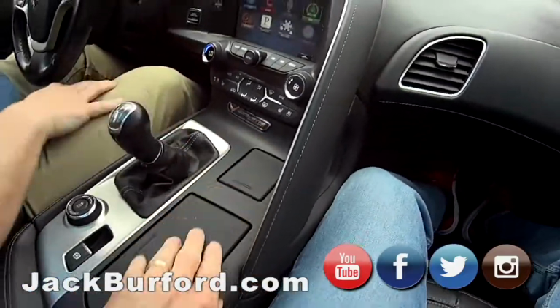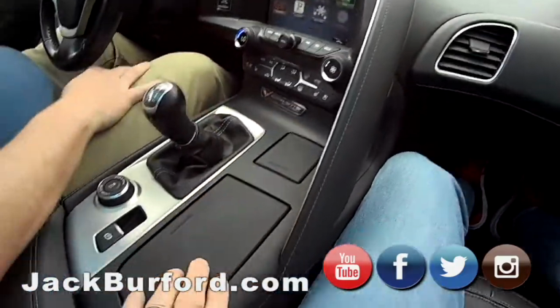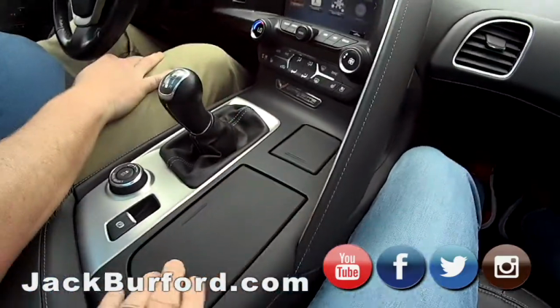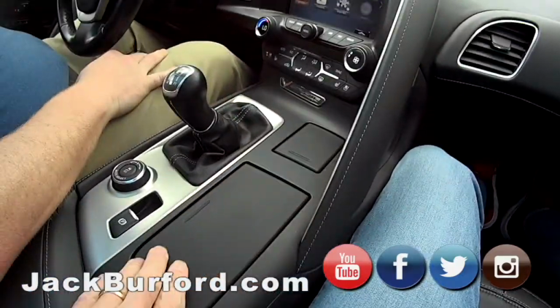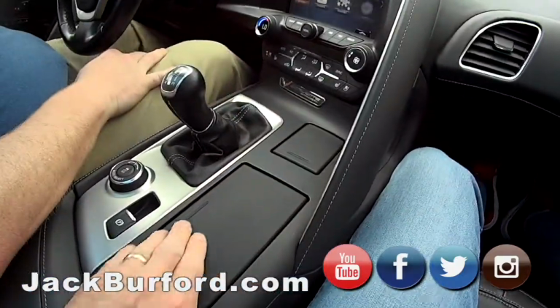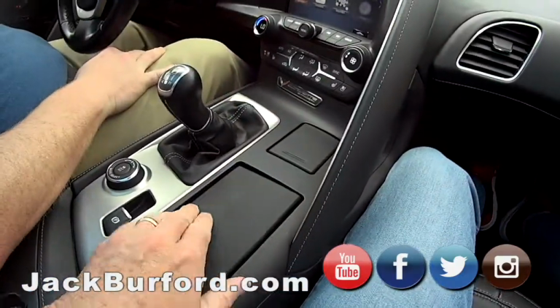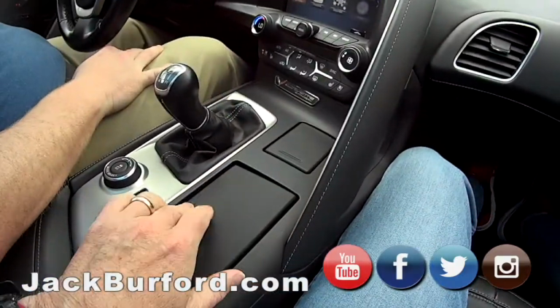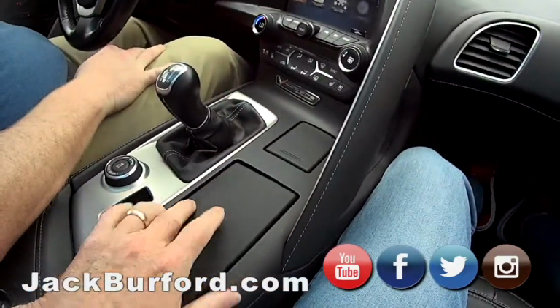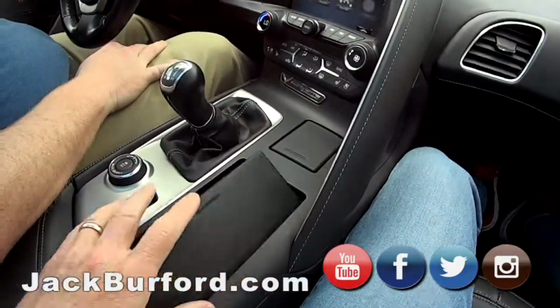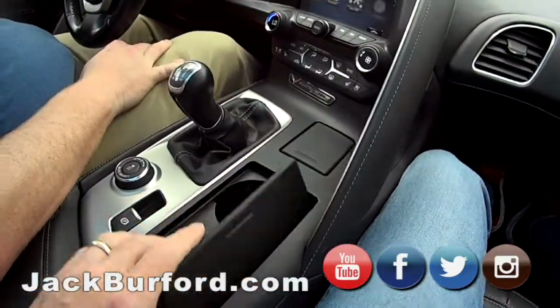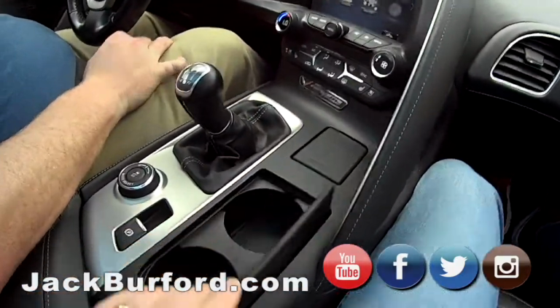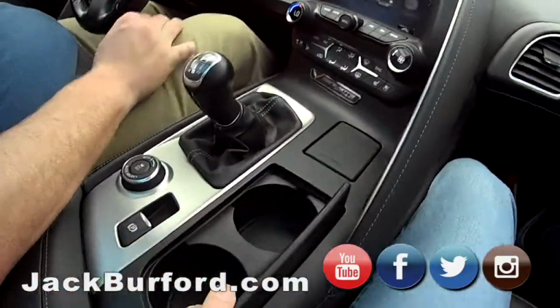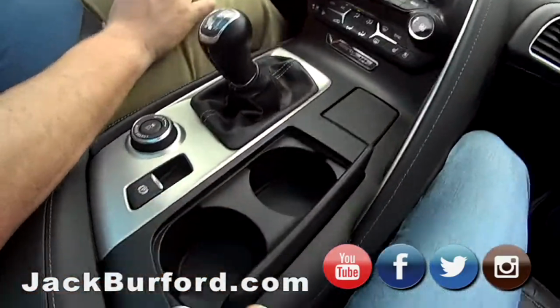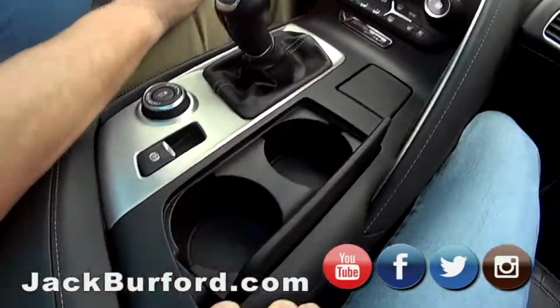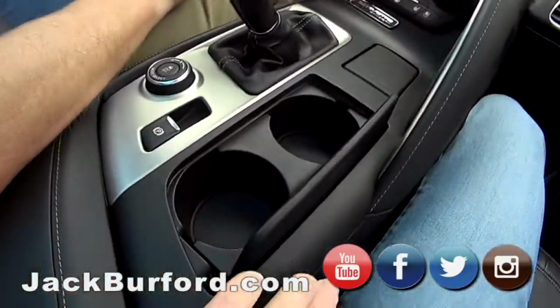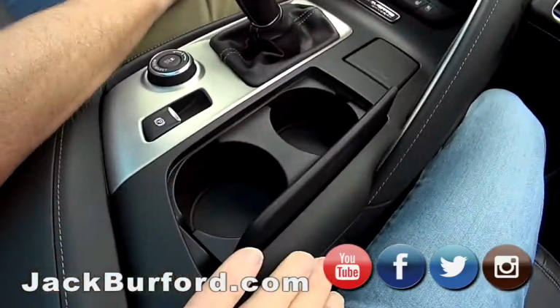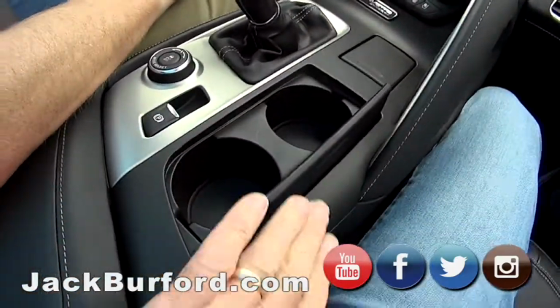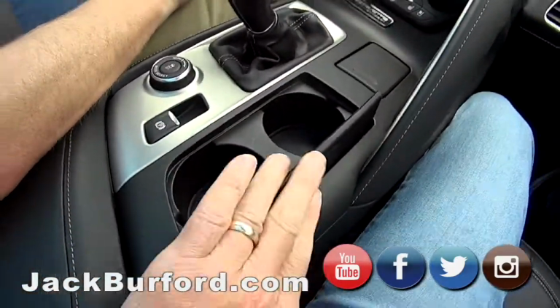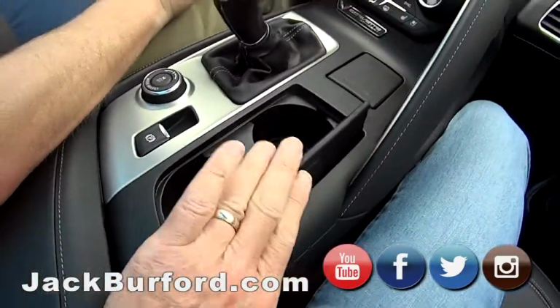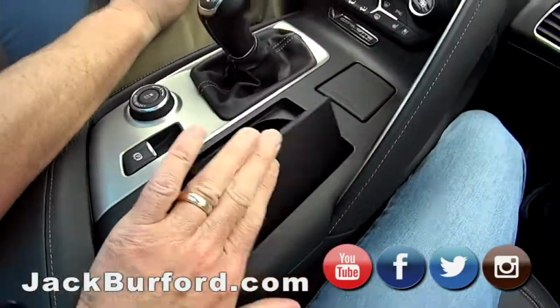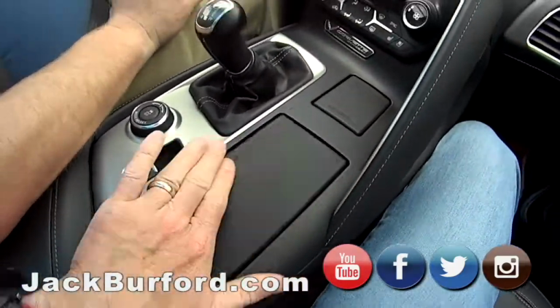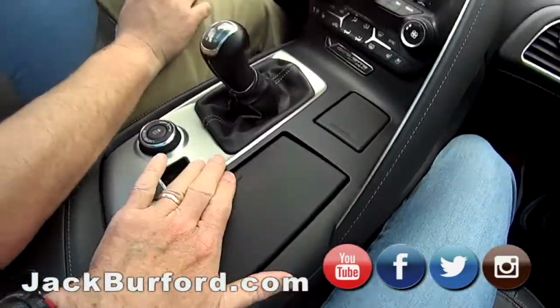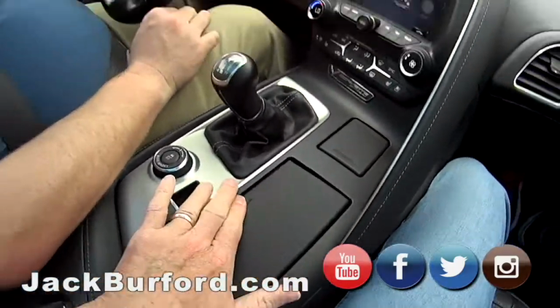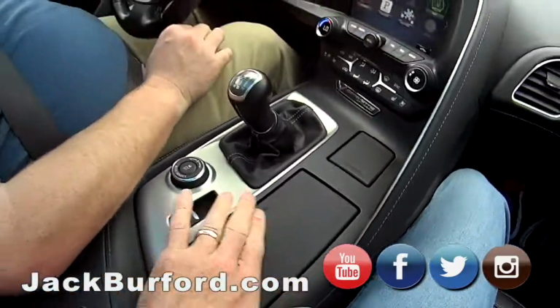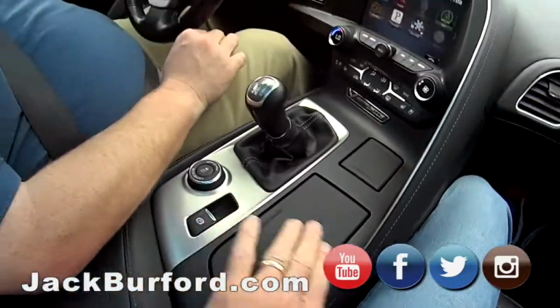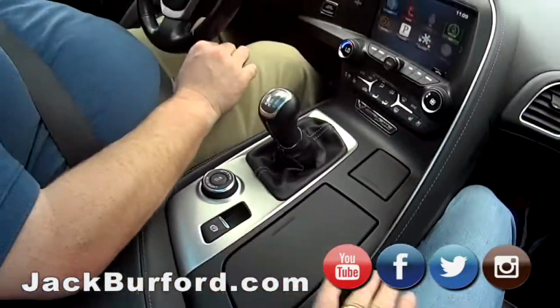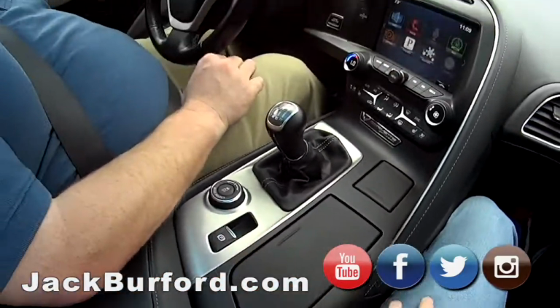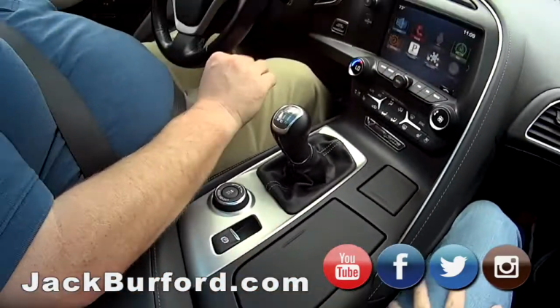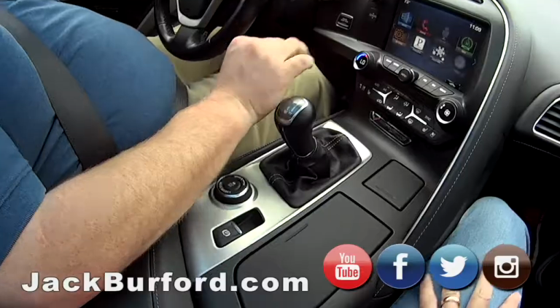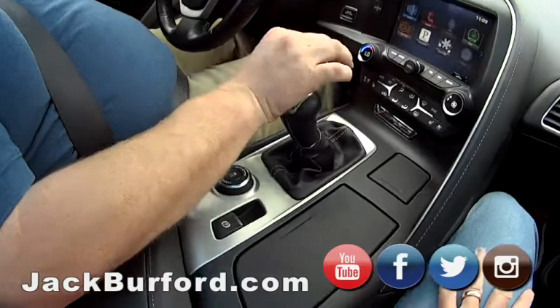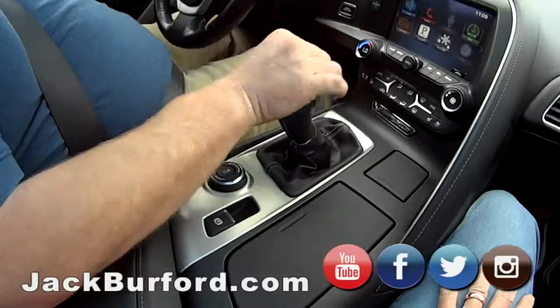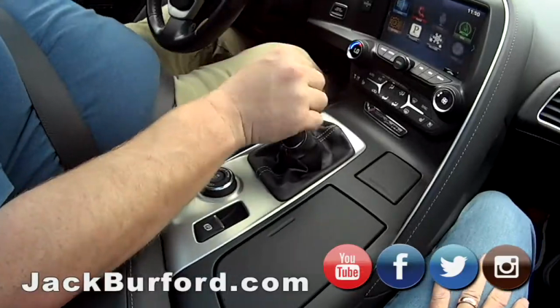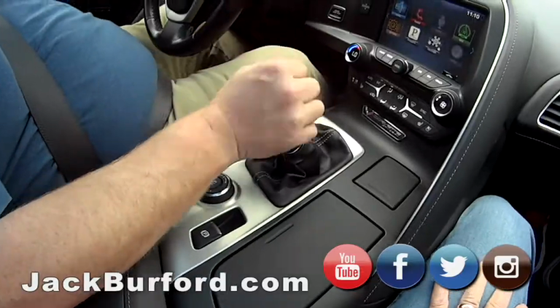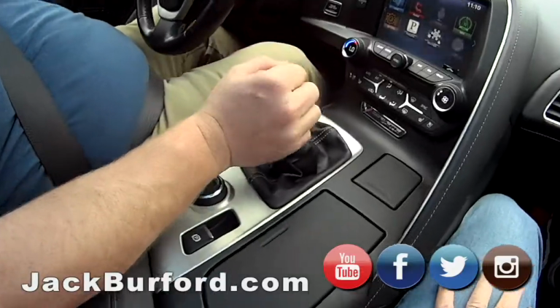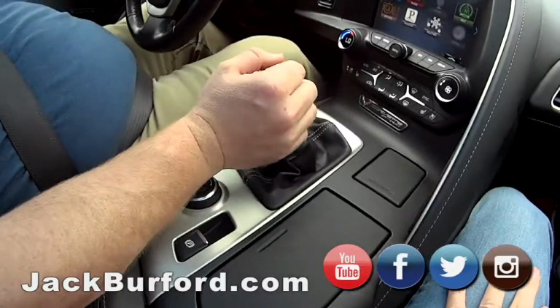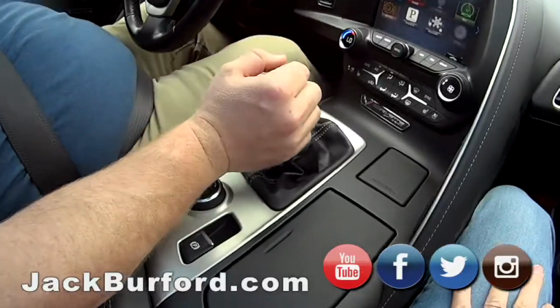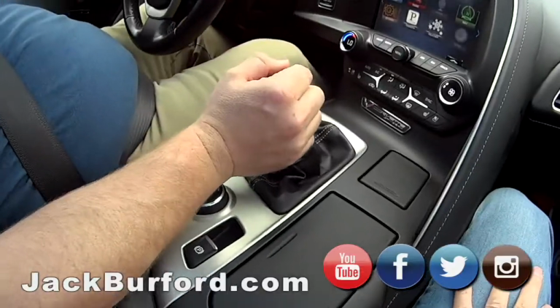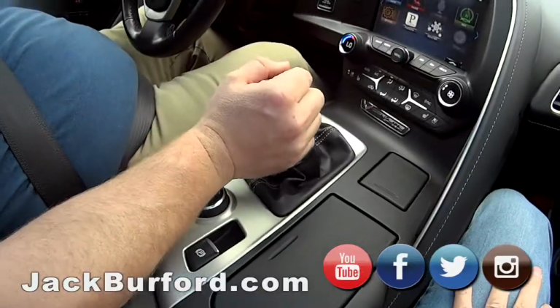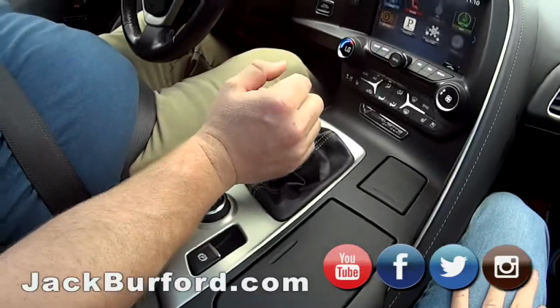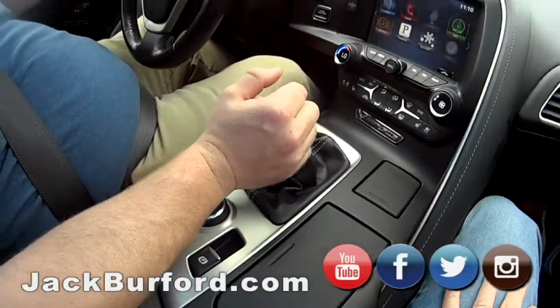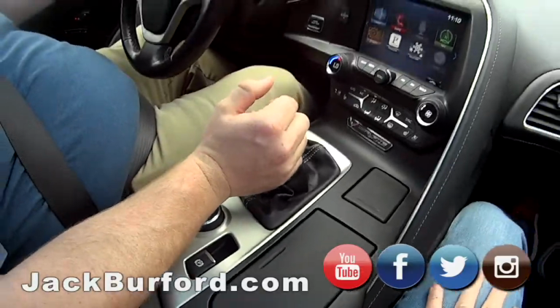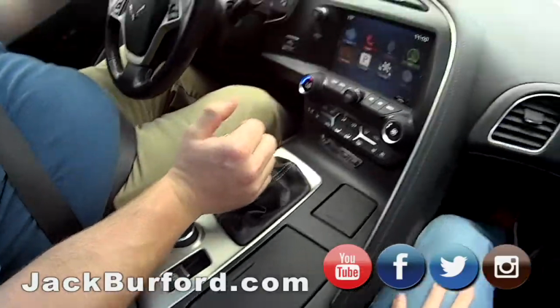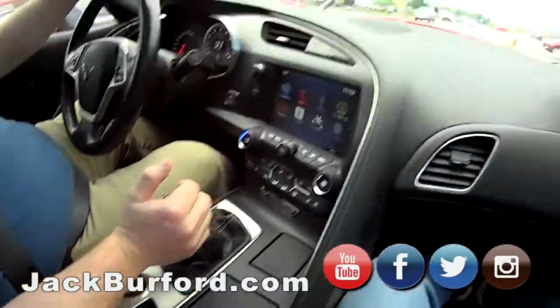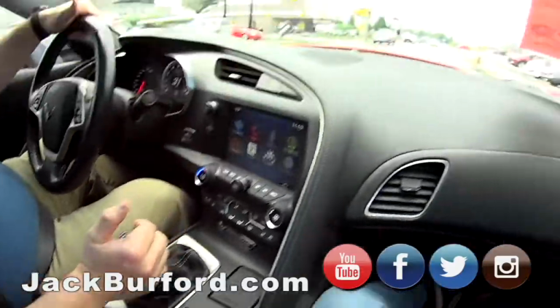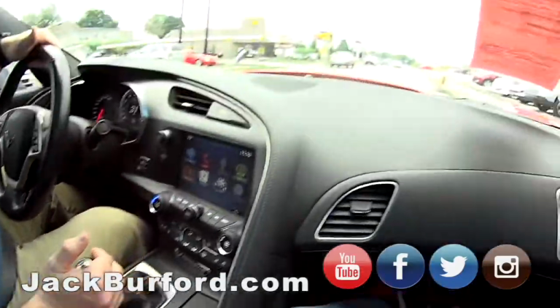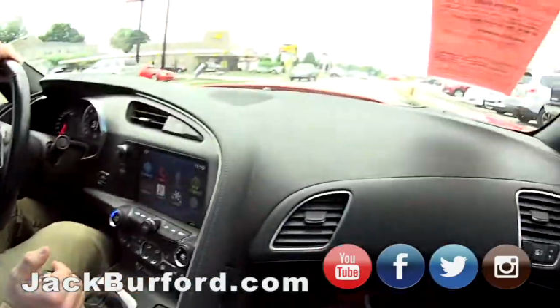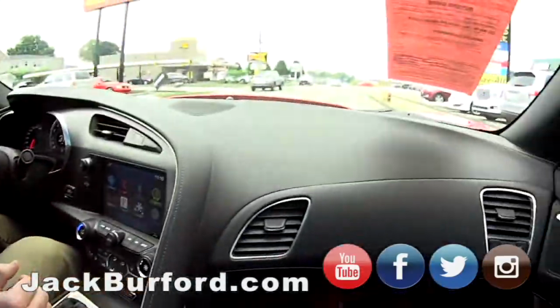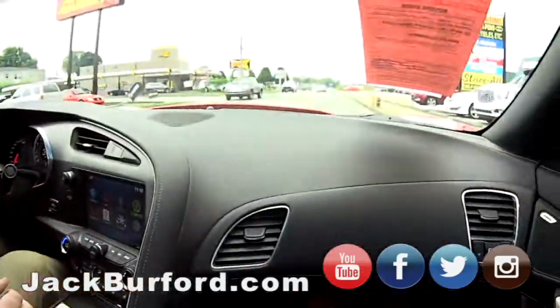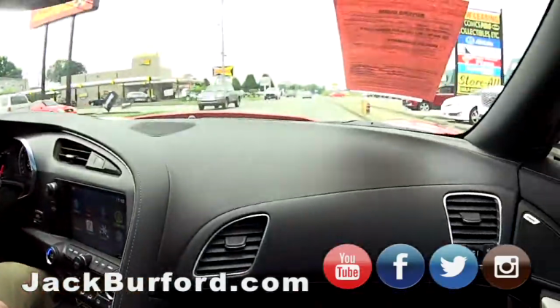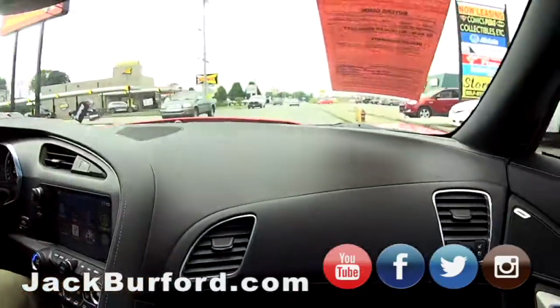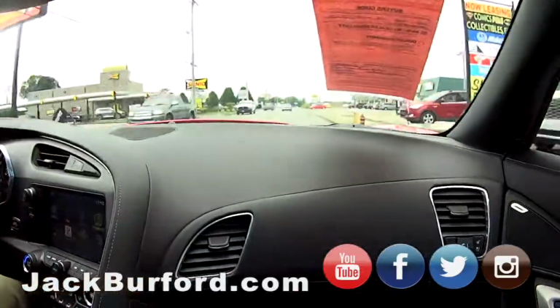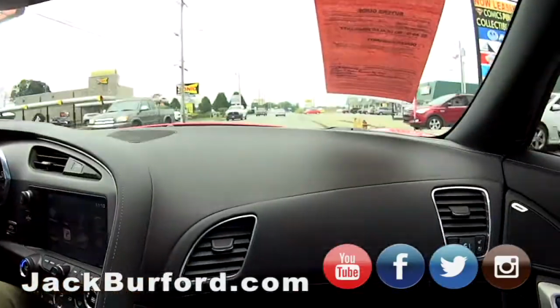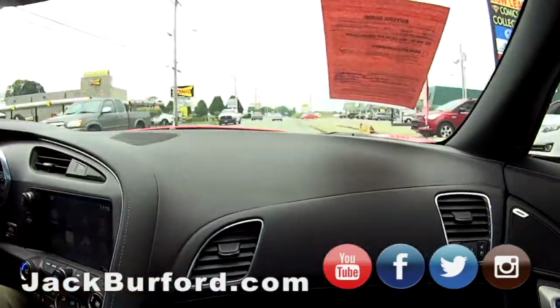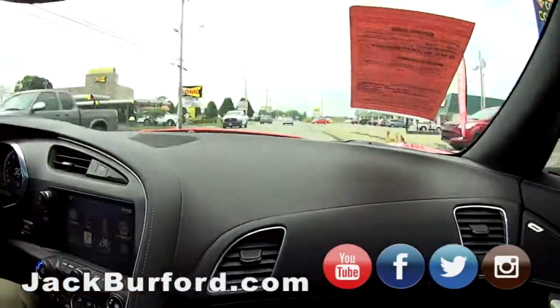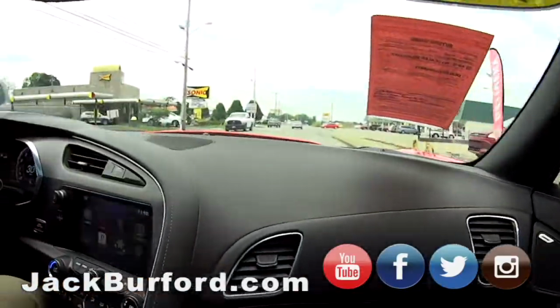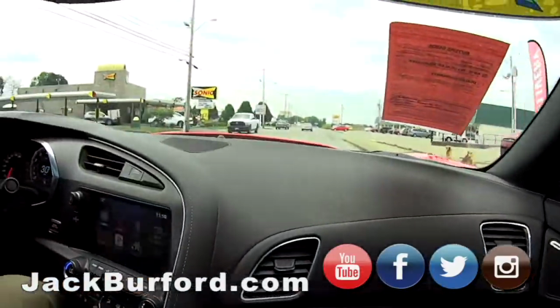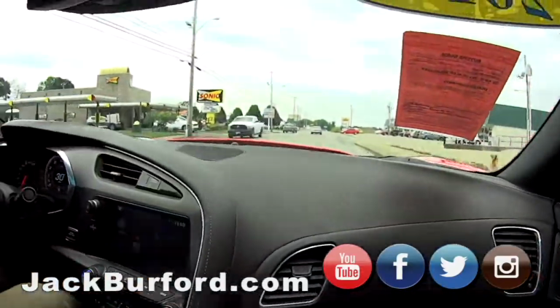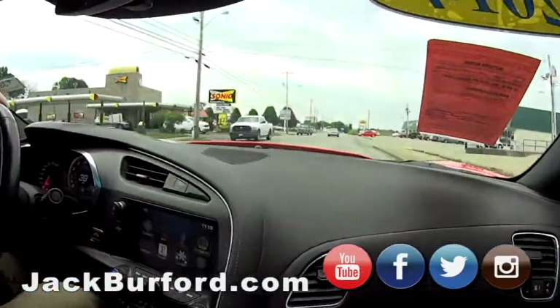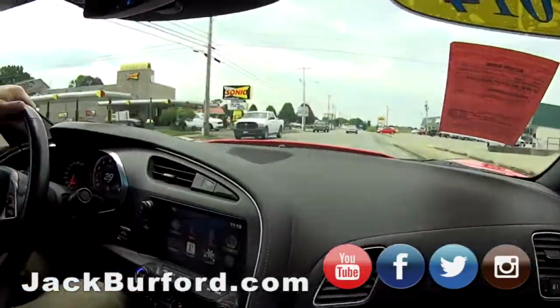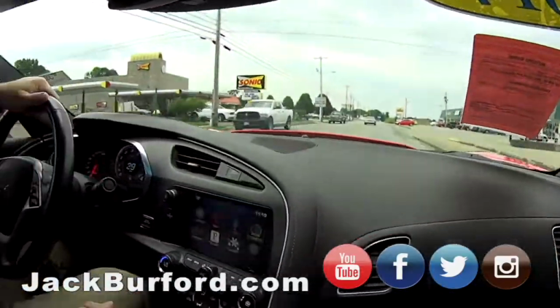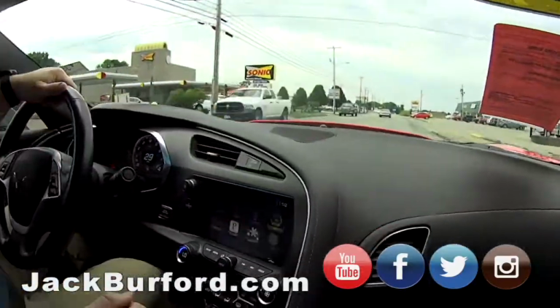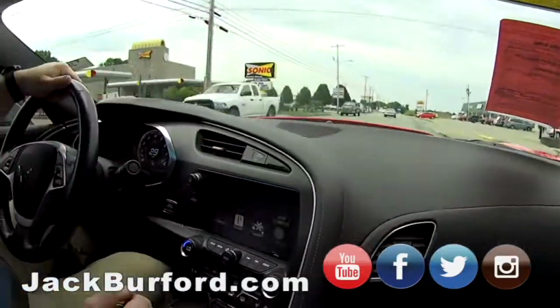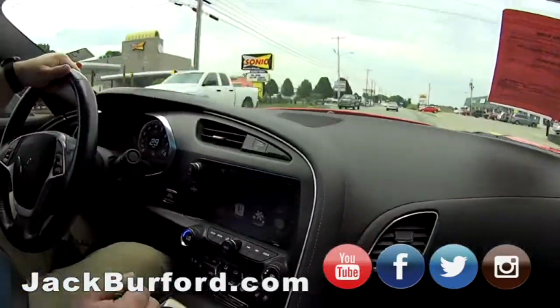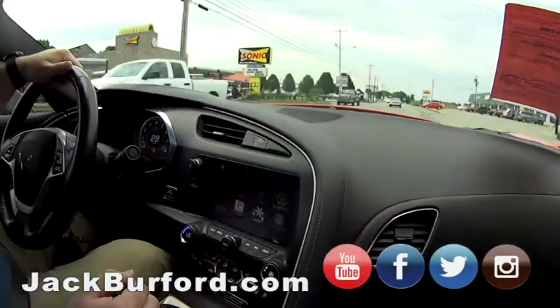Randy, you want to drive this one back? Absolutely. It's a manual, right? That's right. Well, we better get somewhere where we can pull over, then.